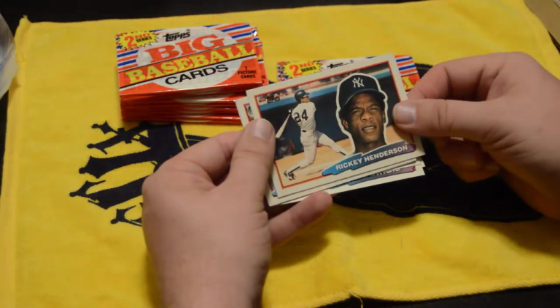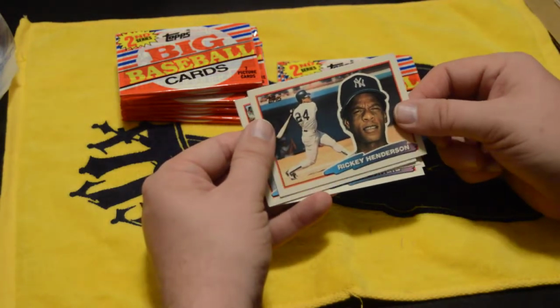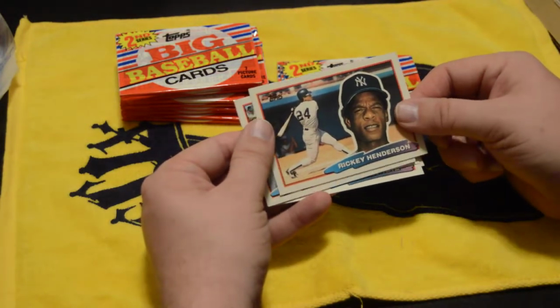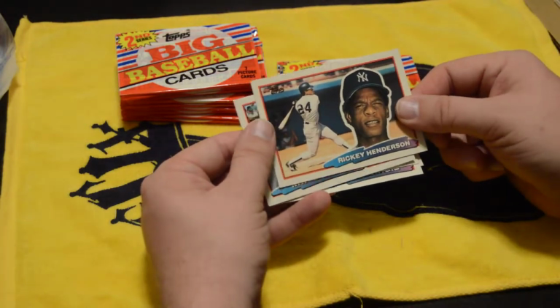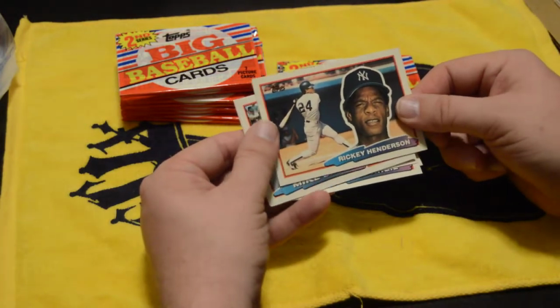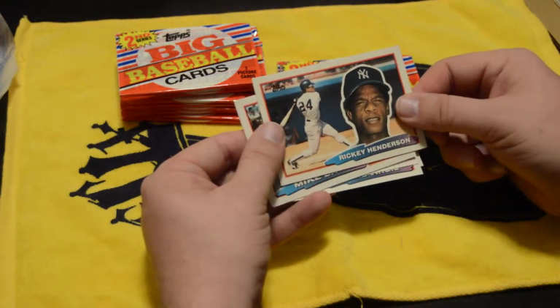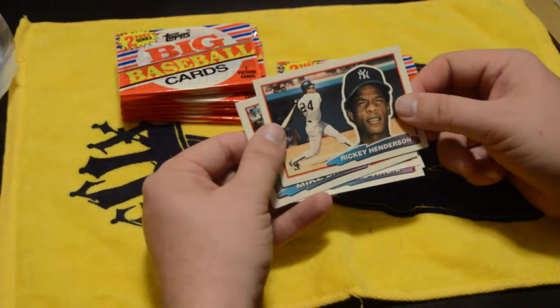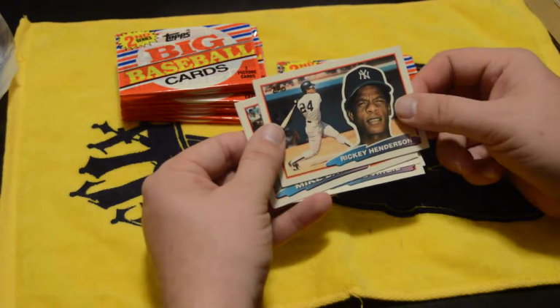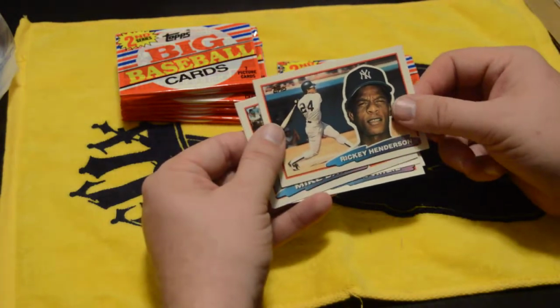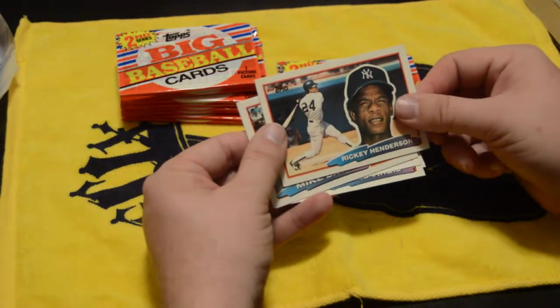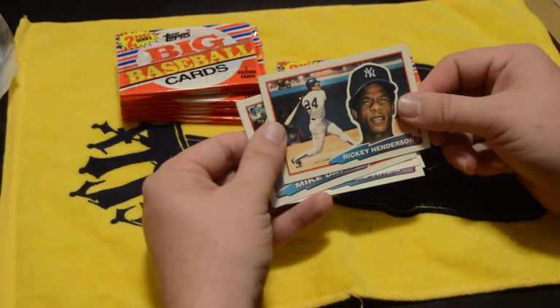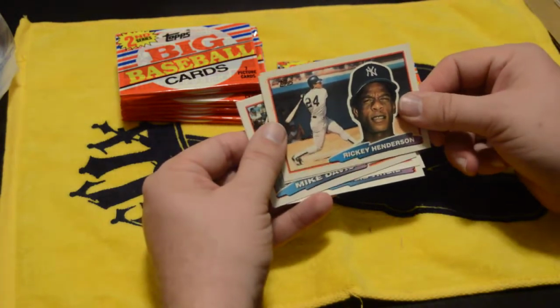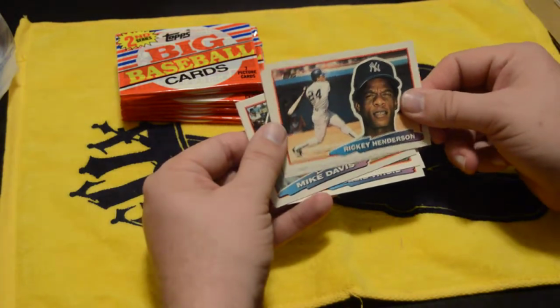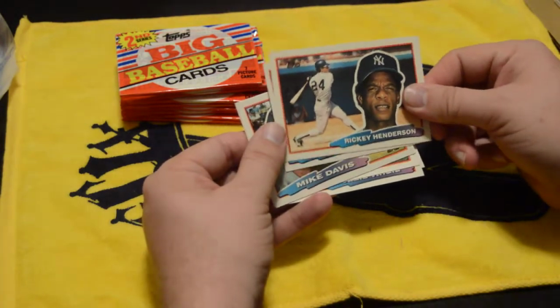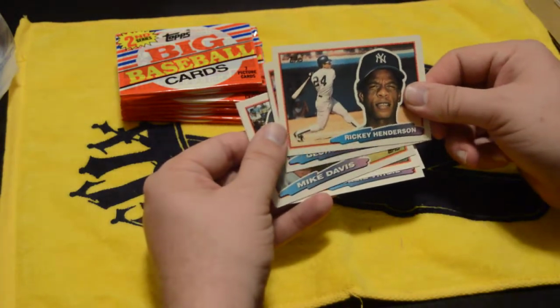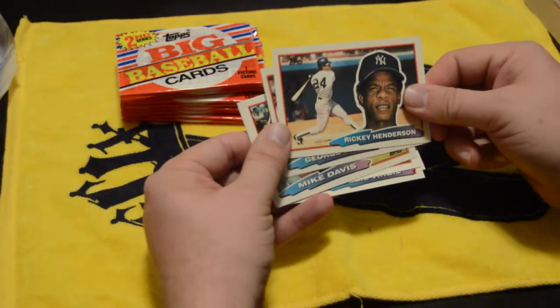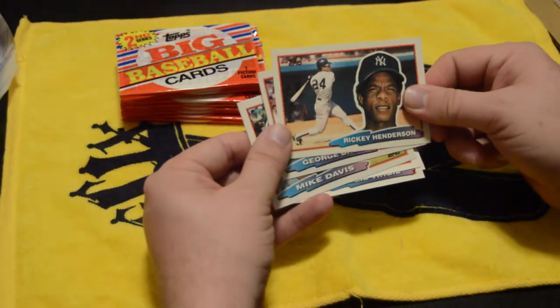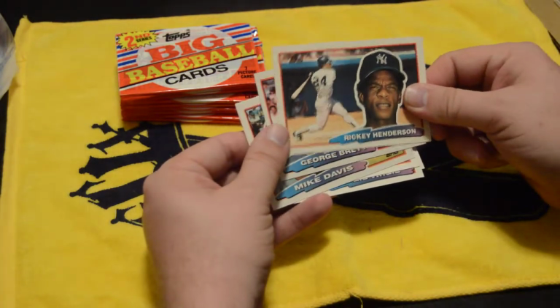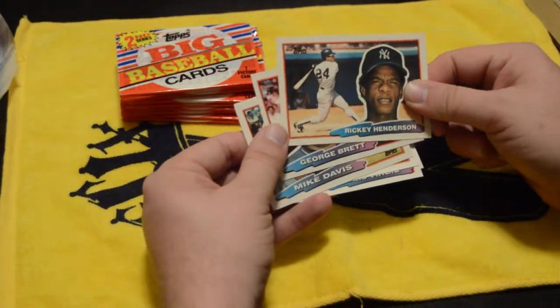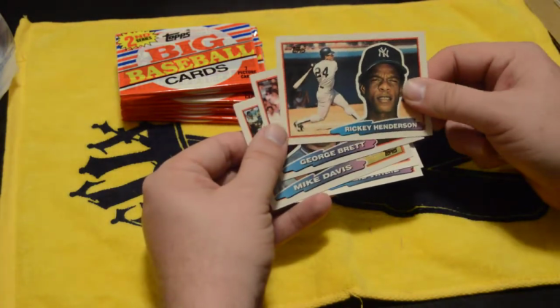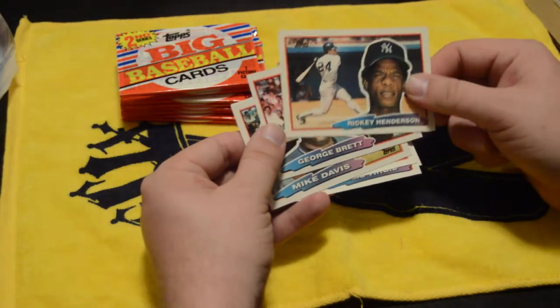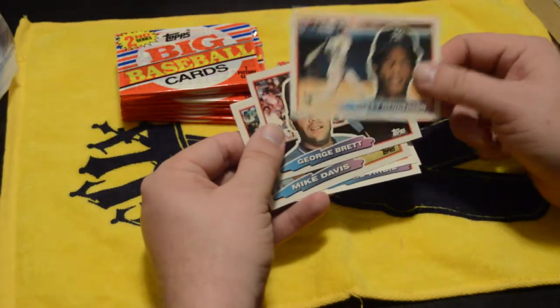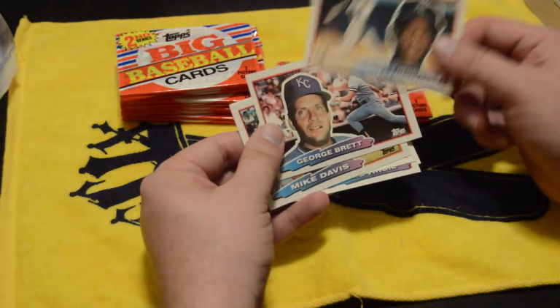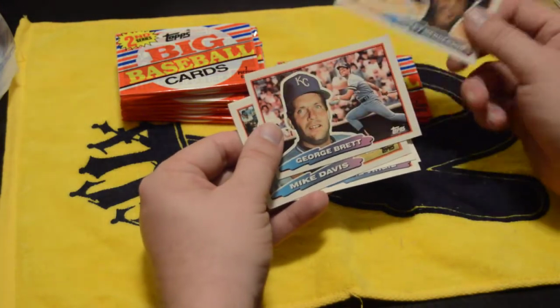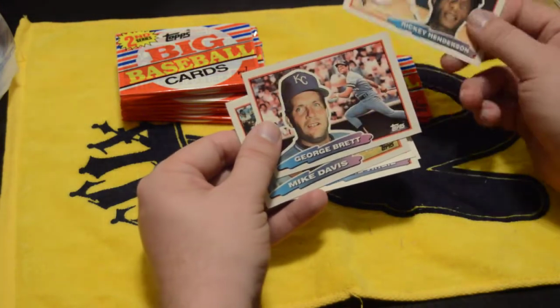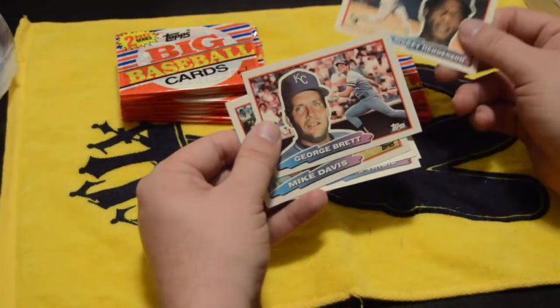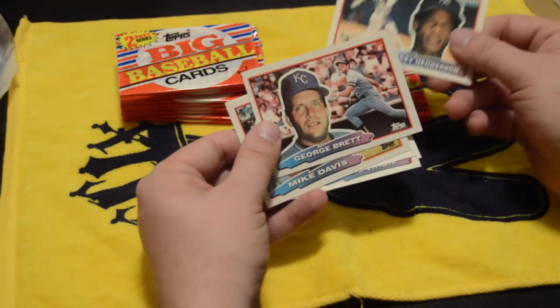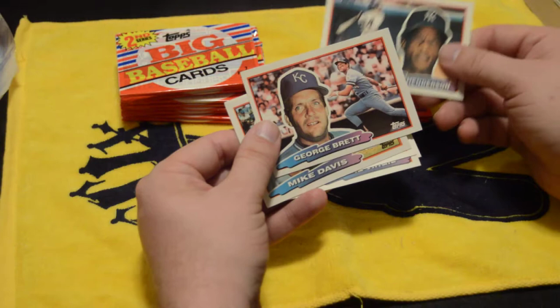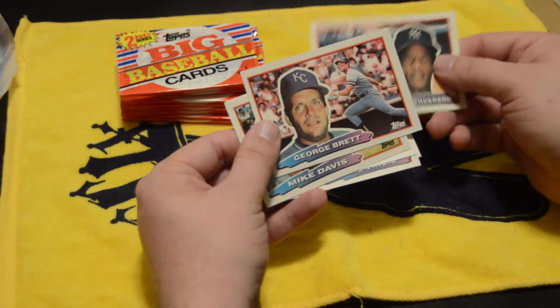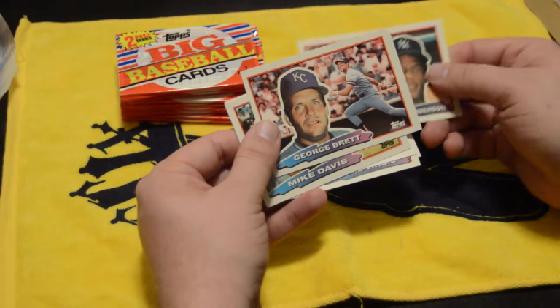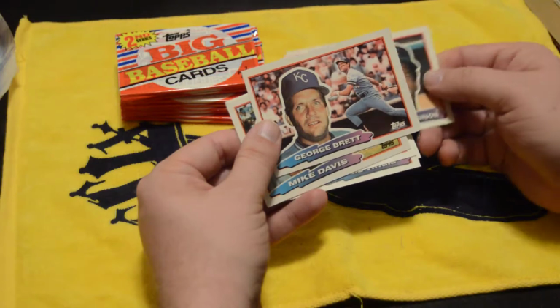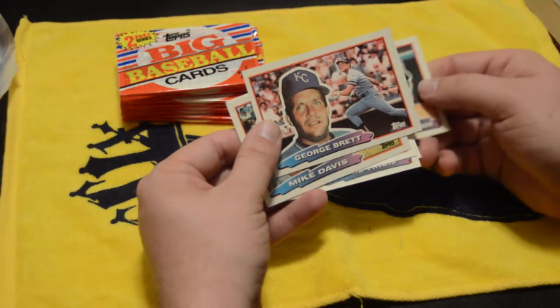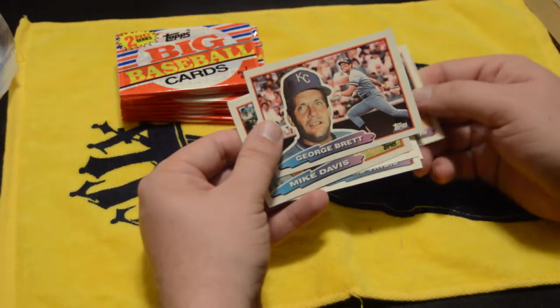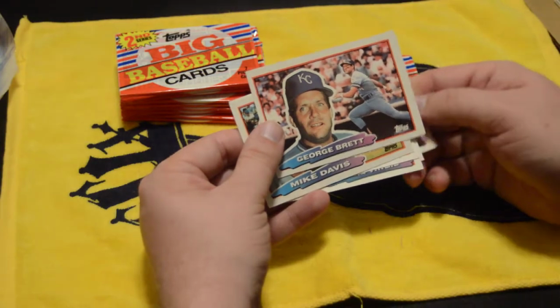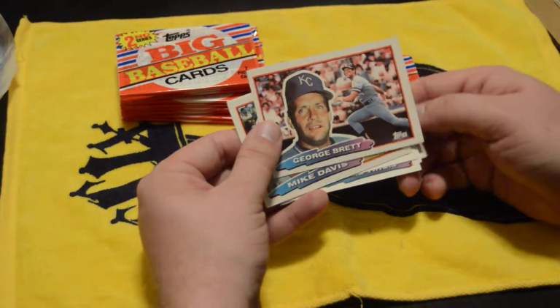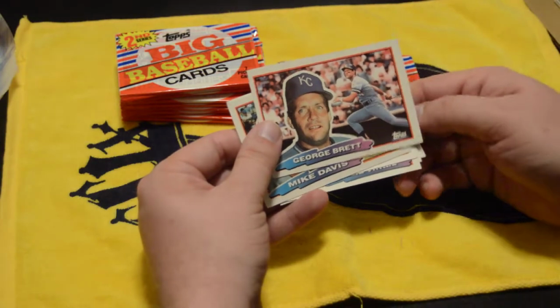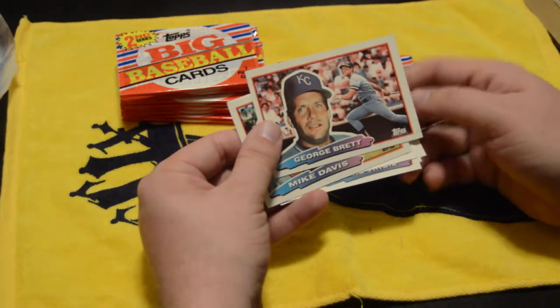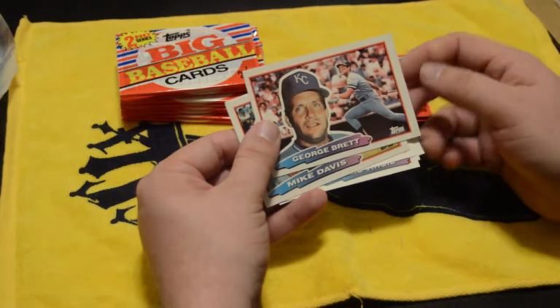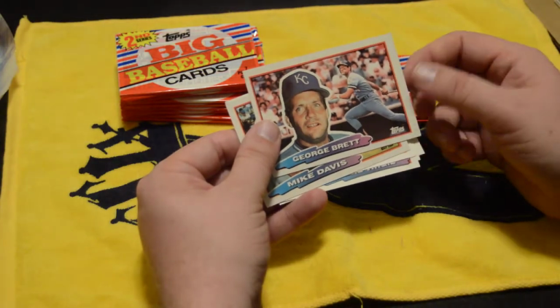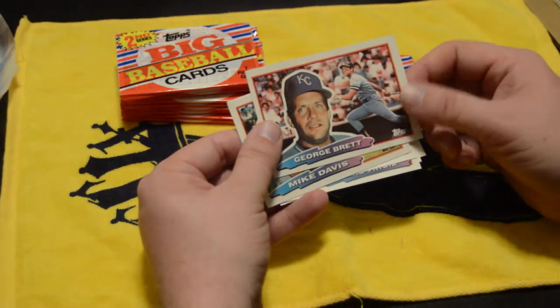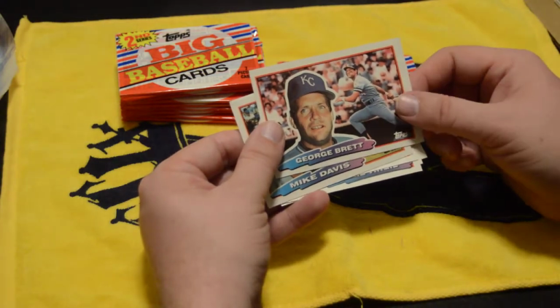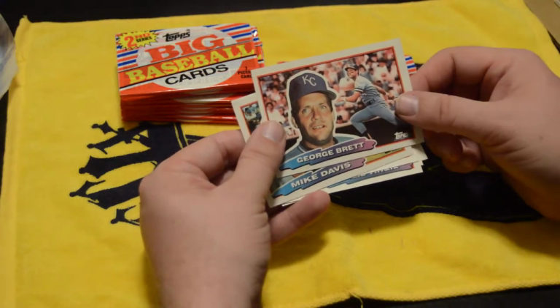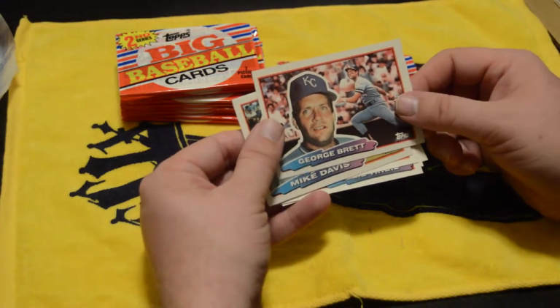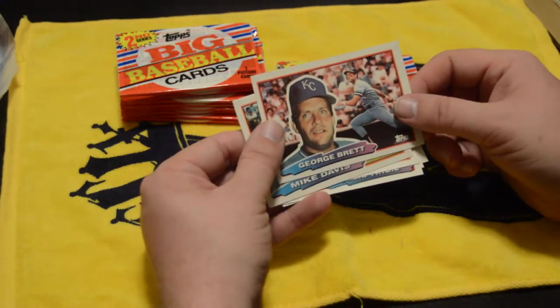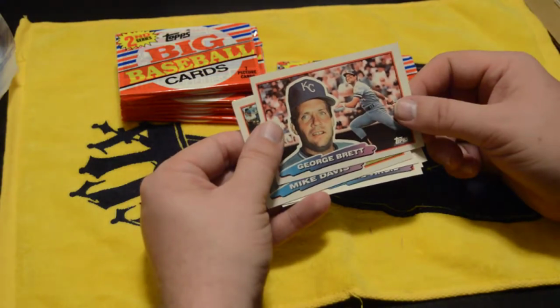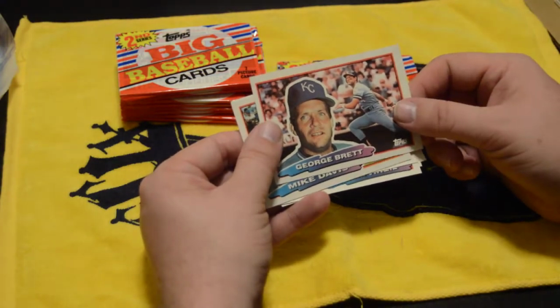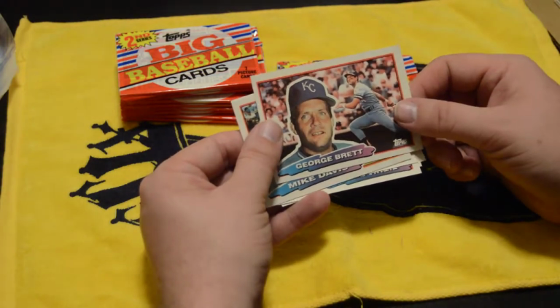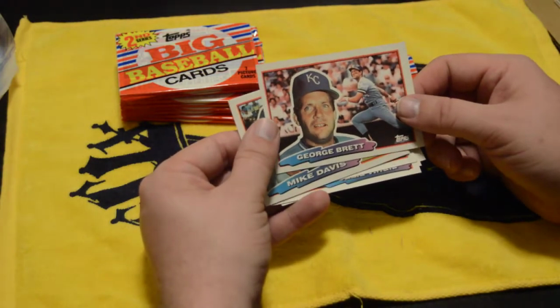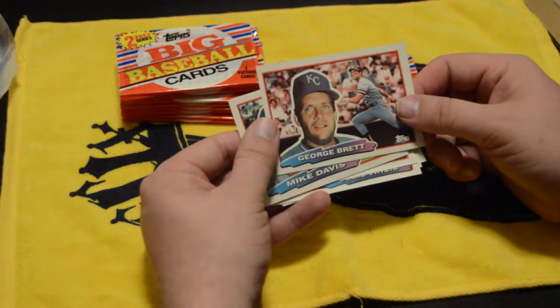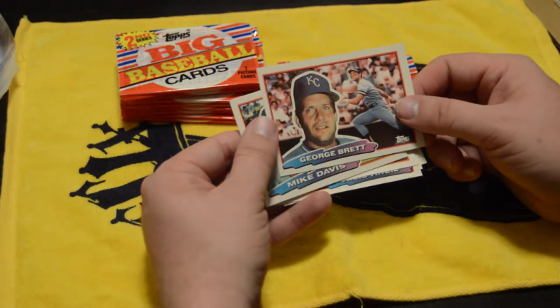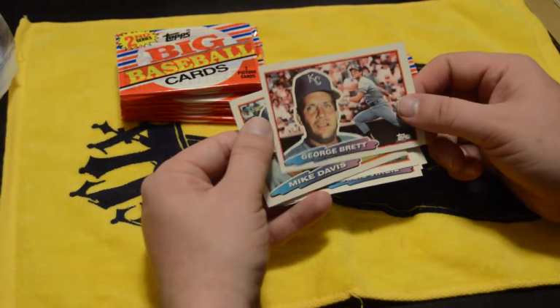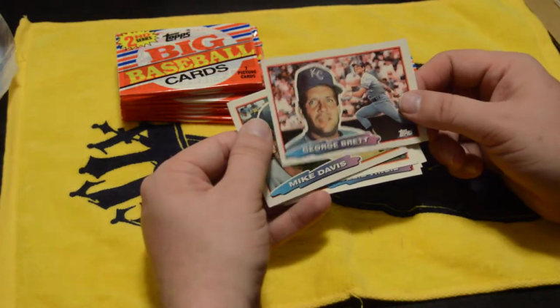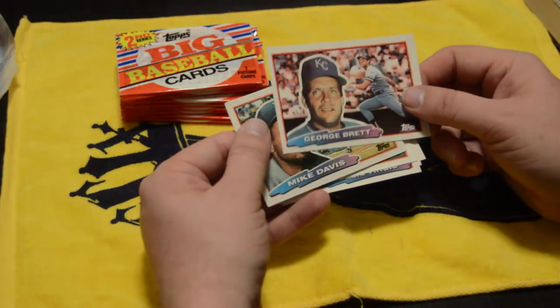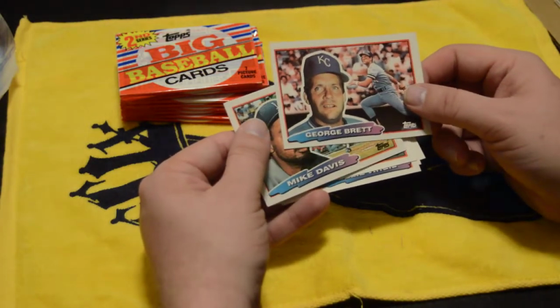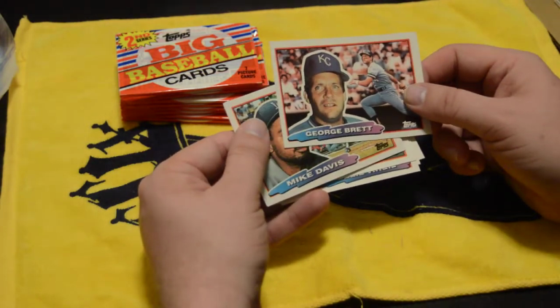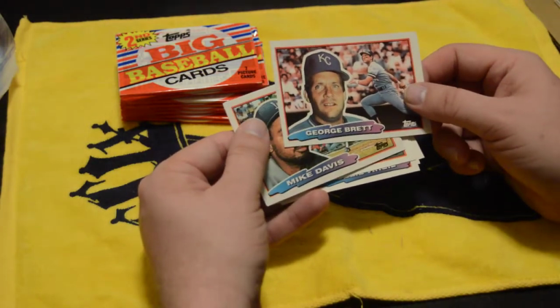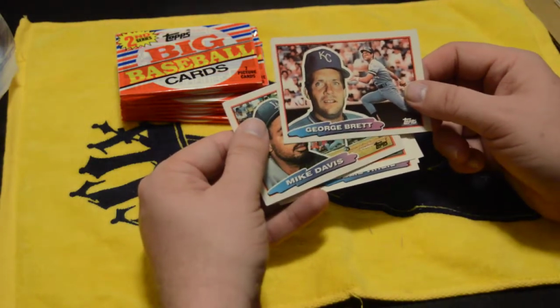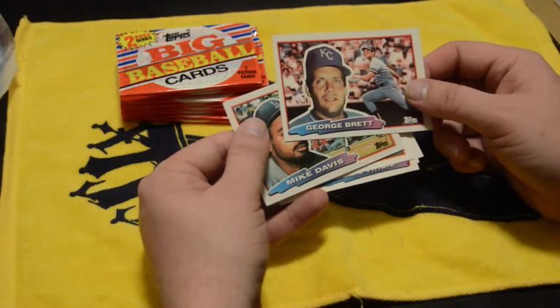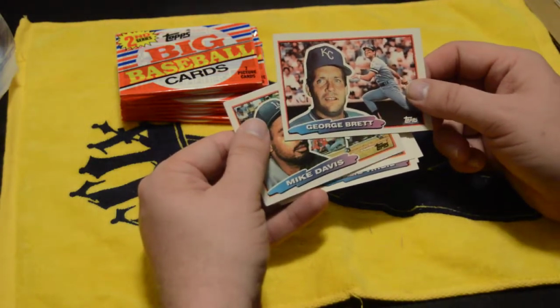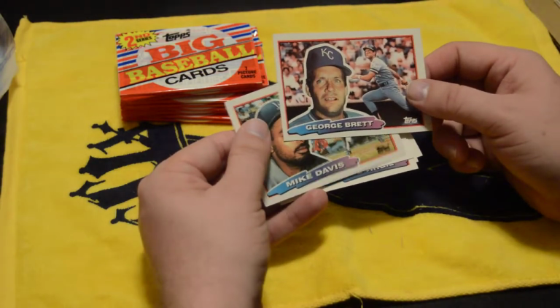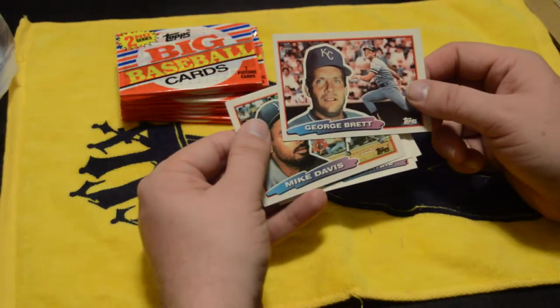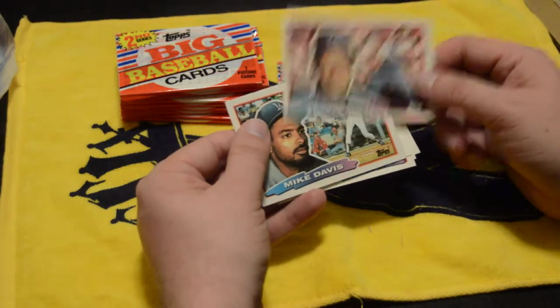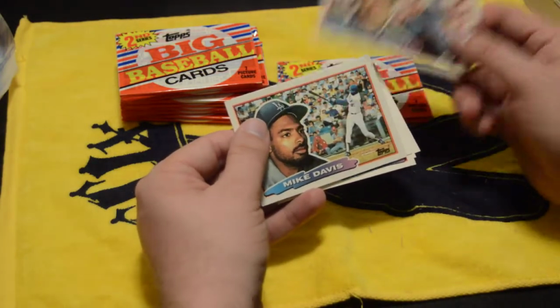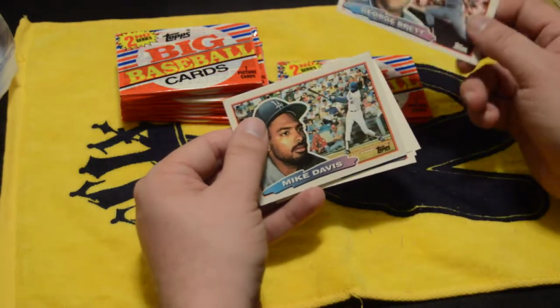Once again, another Ricky Henderson. And there's another George Brett — just like on the box cover.